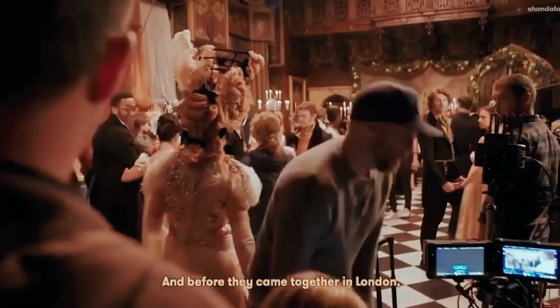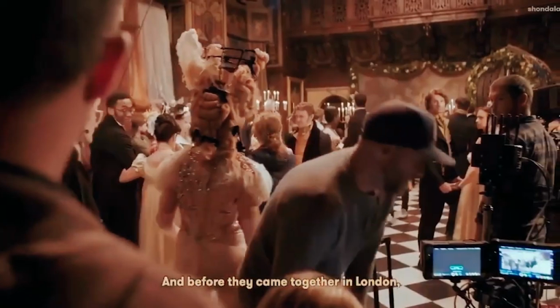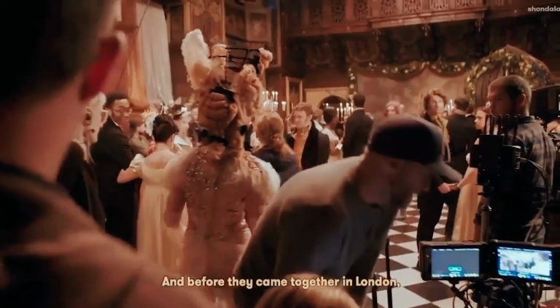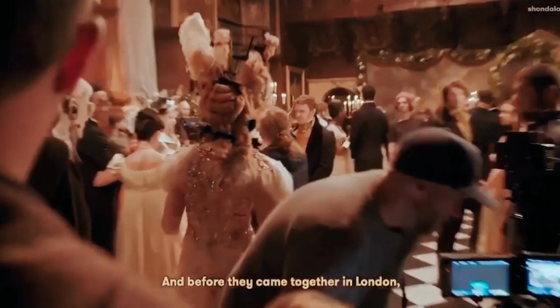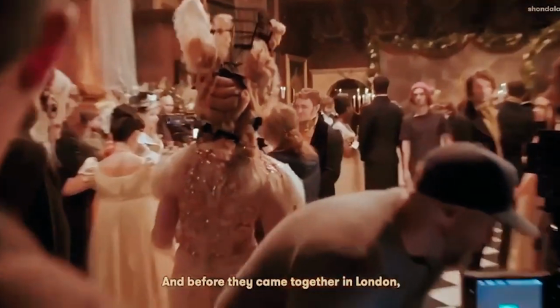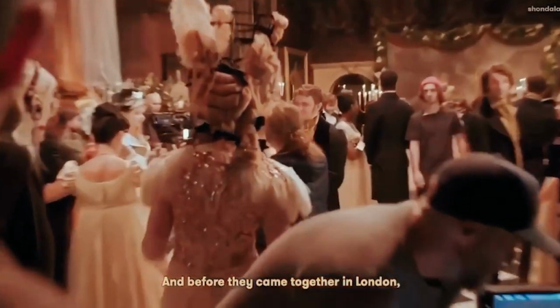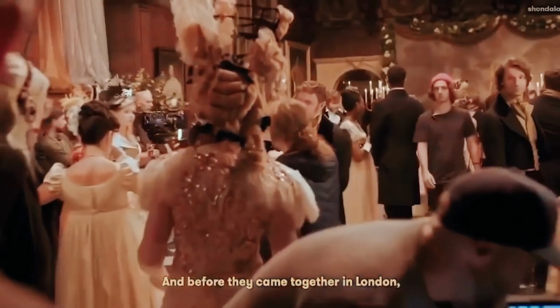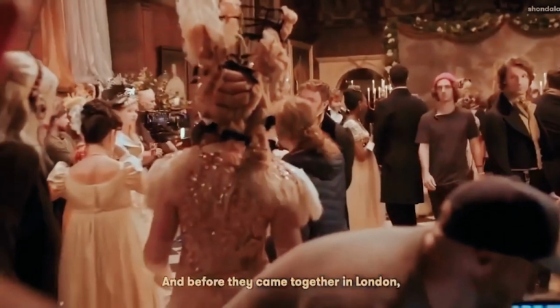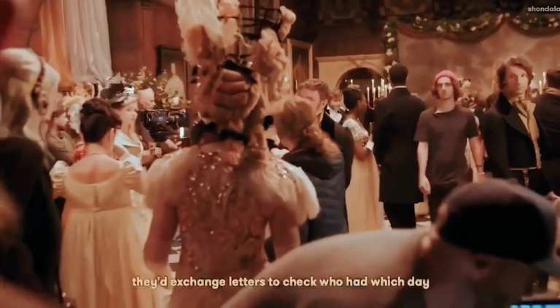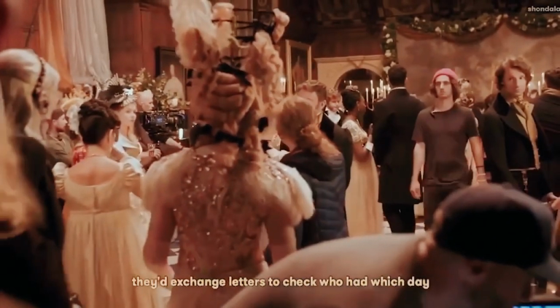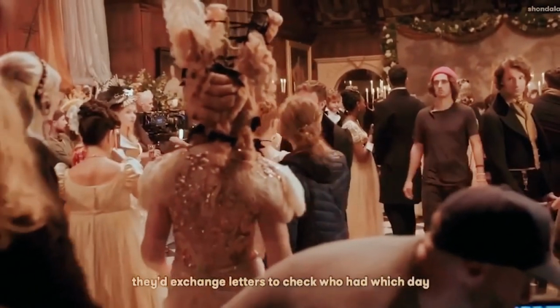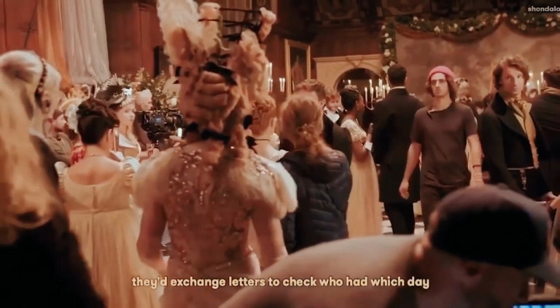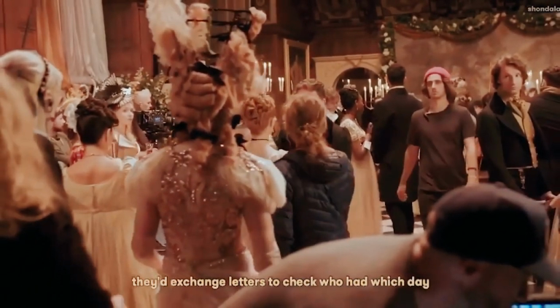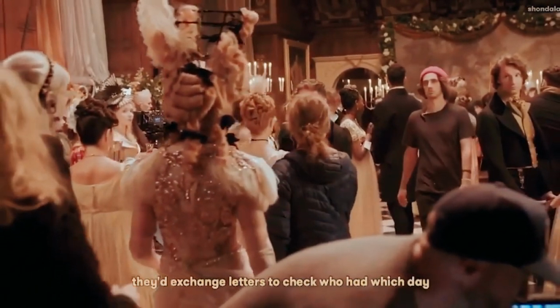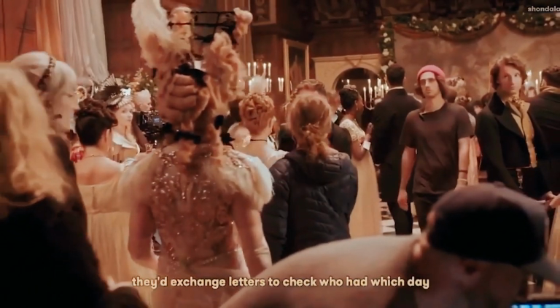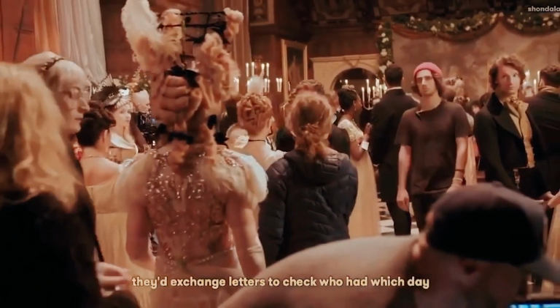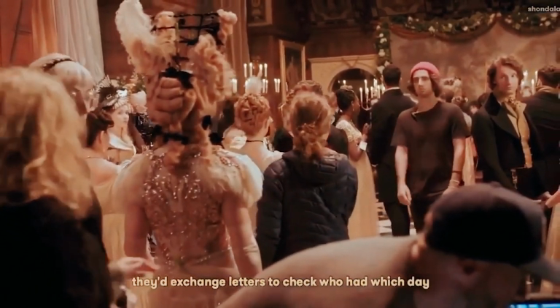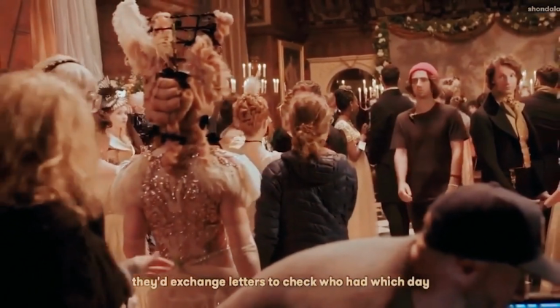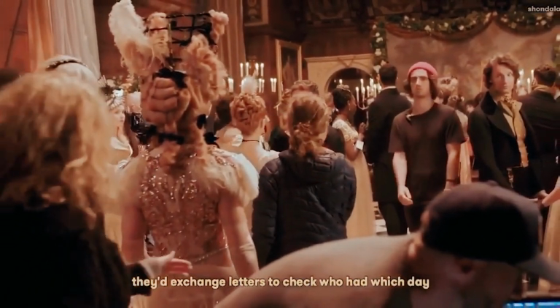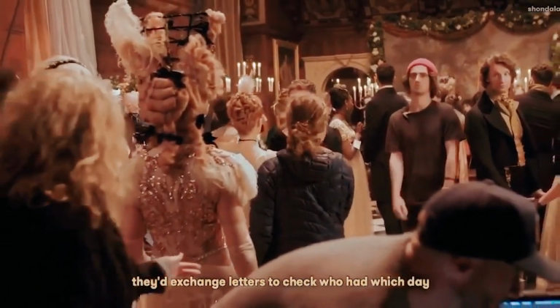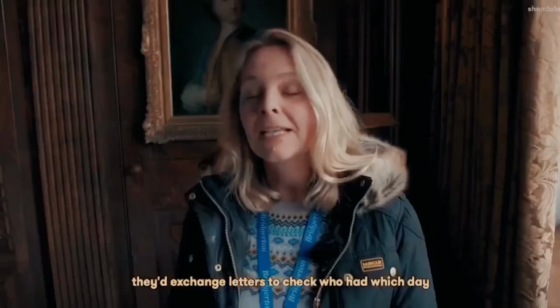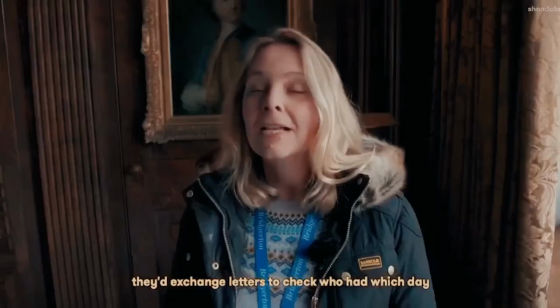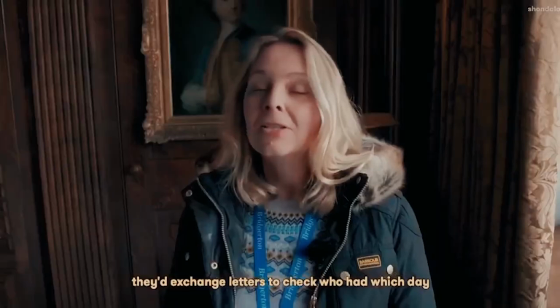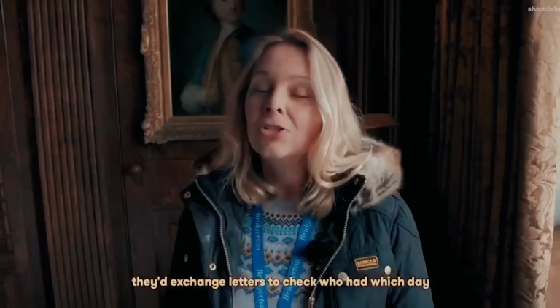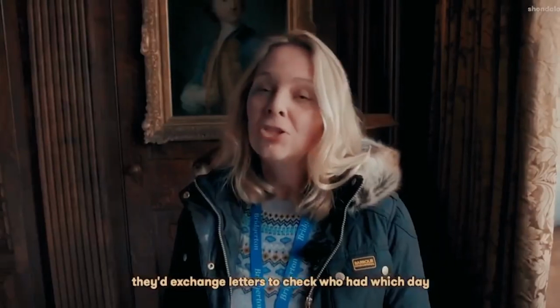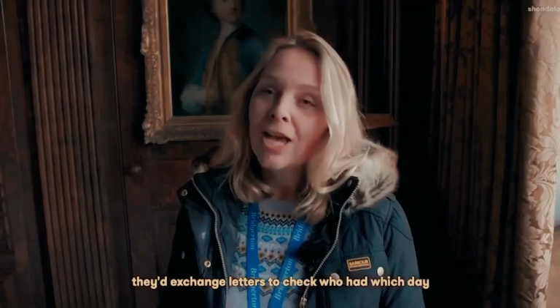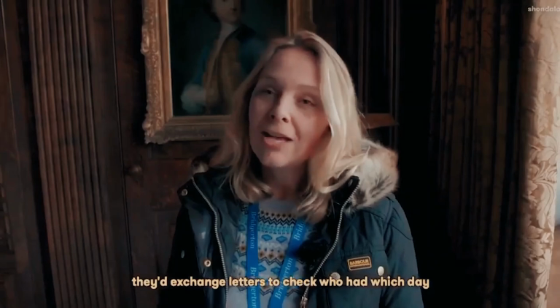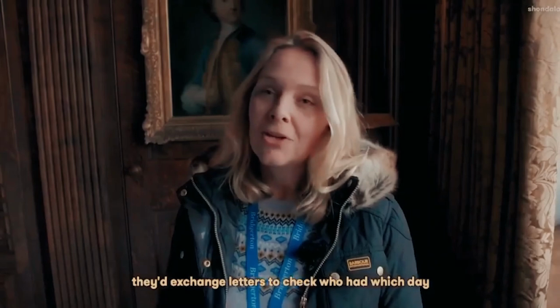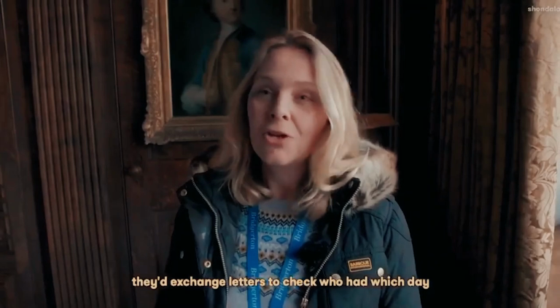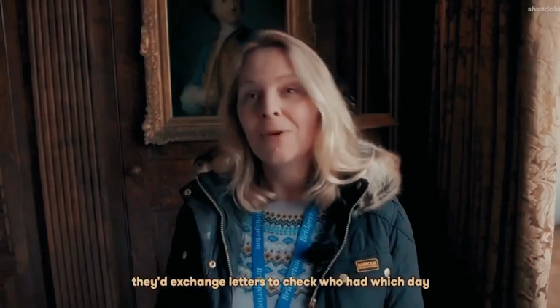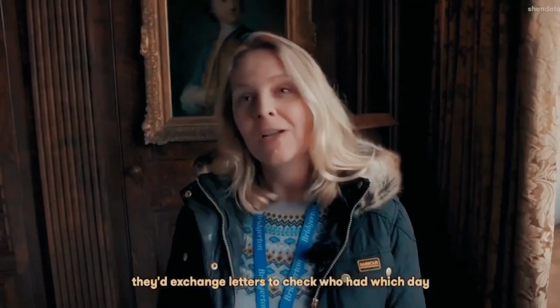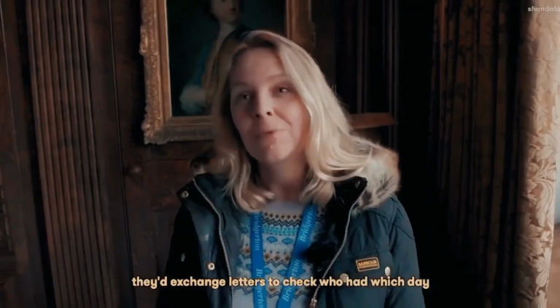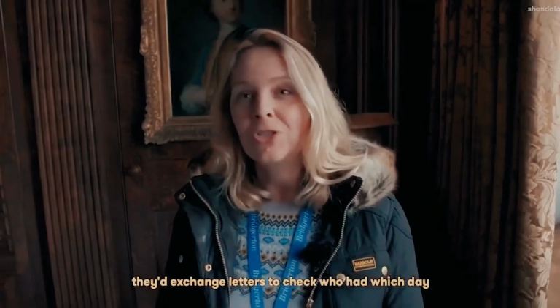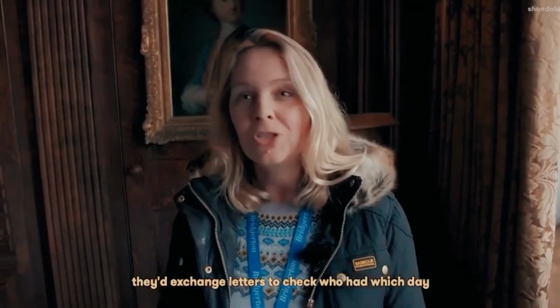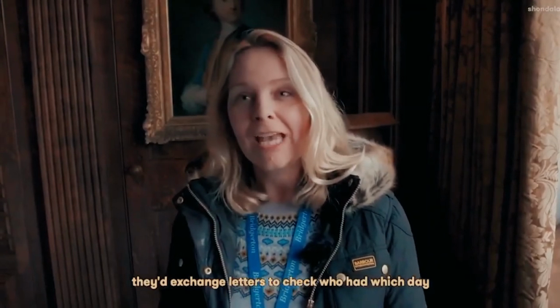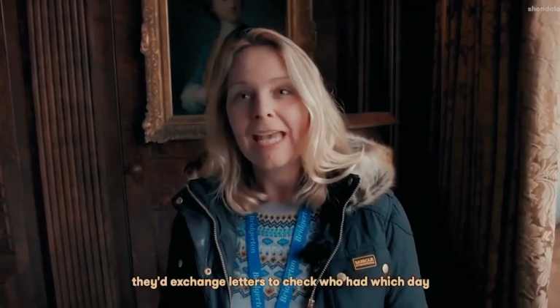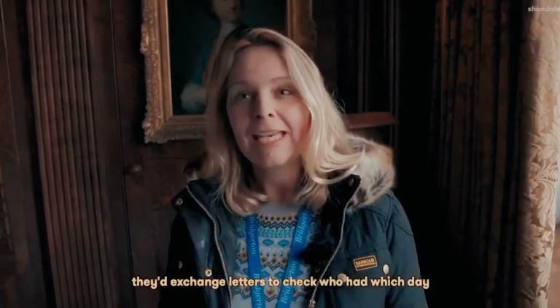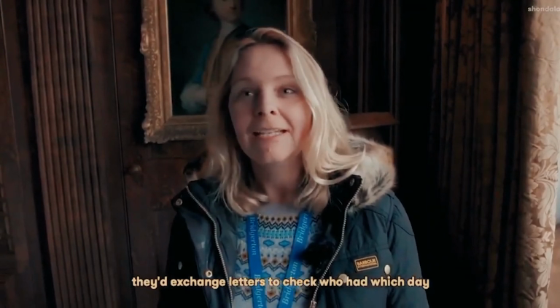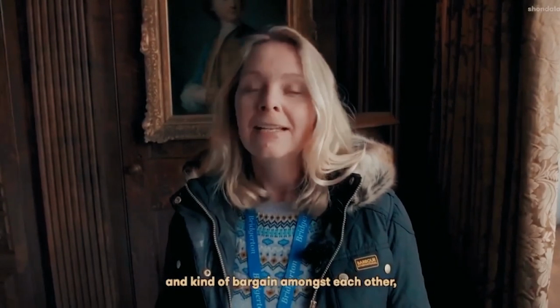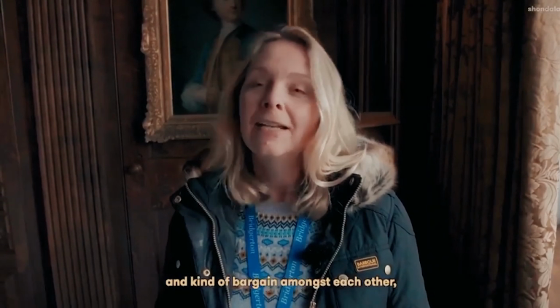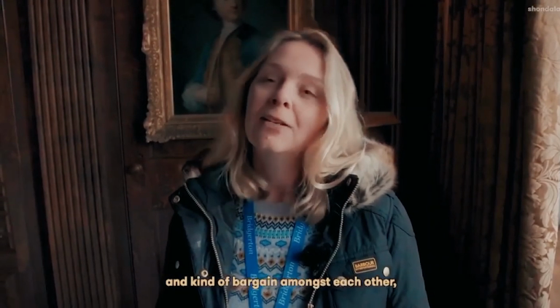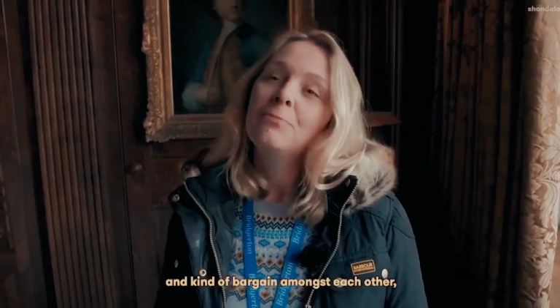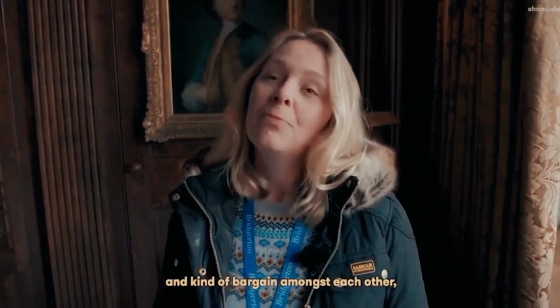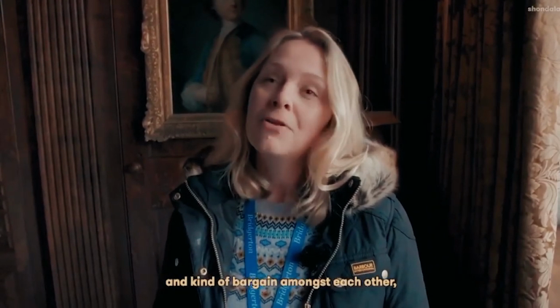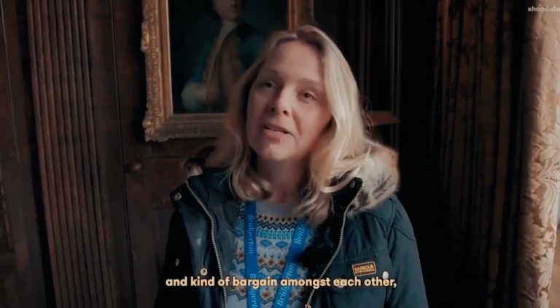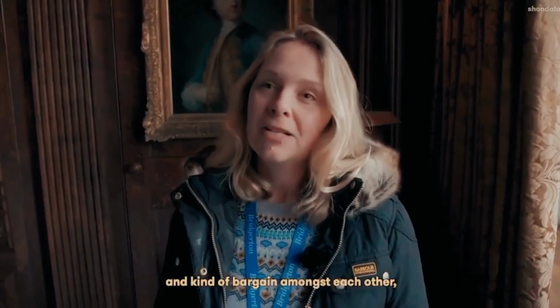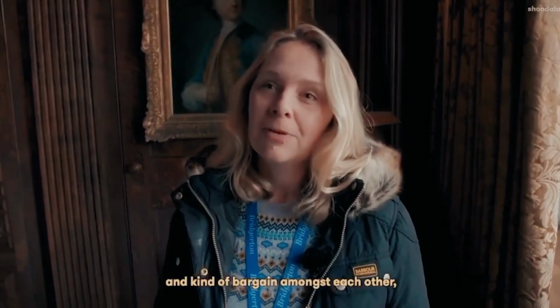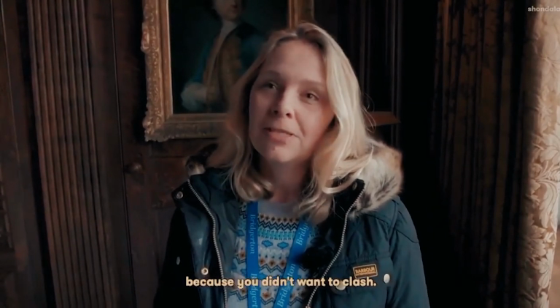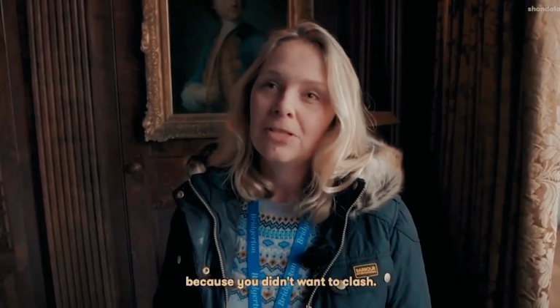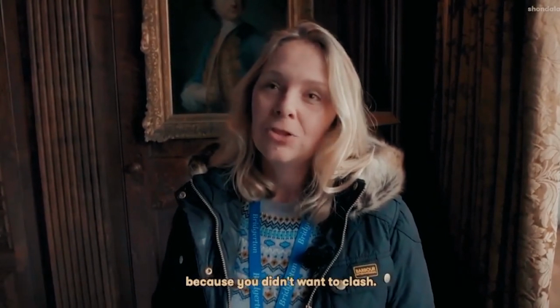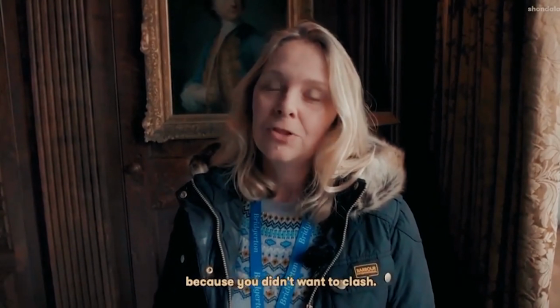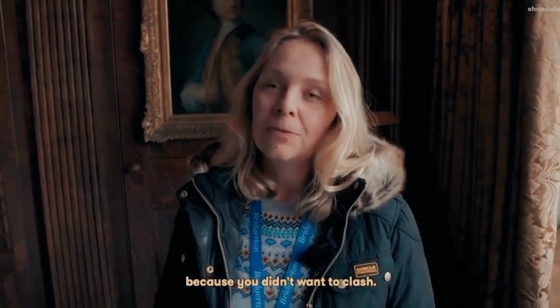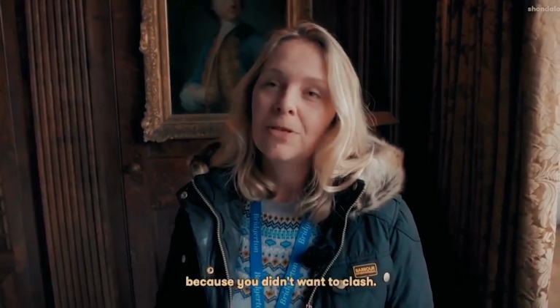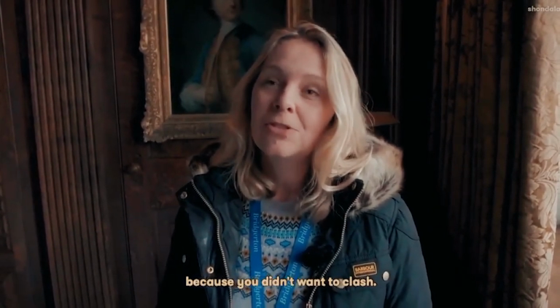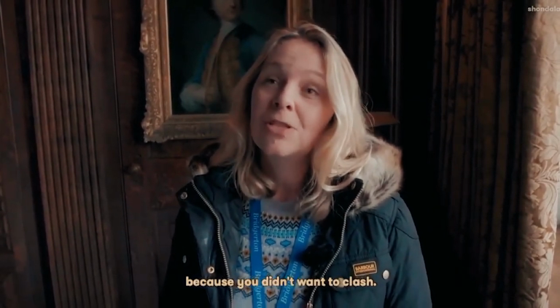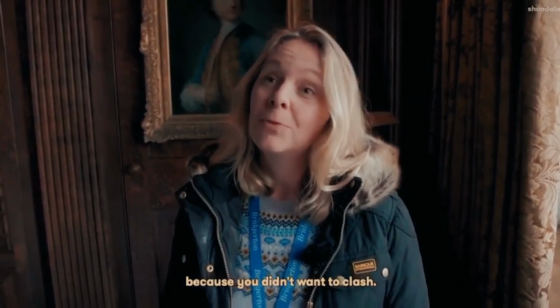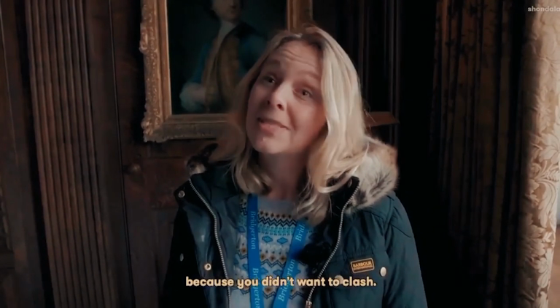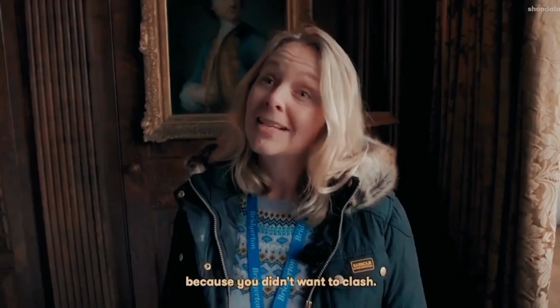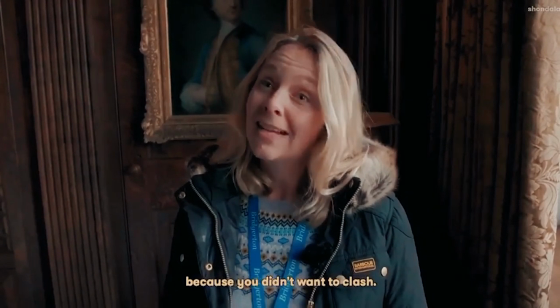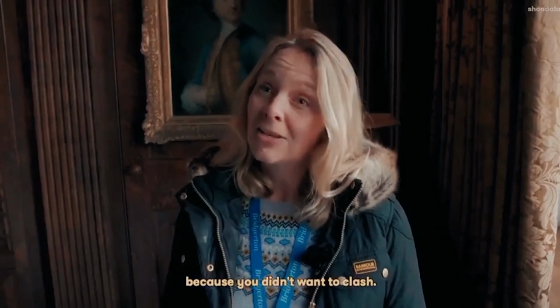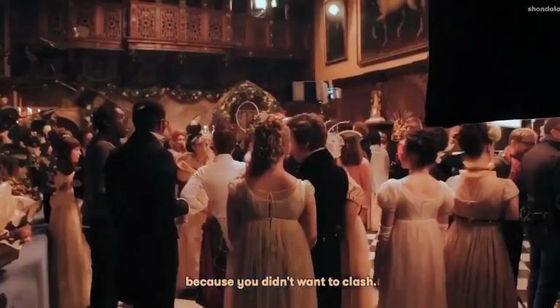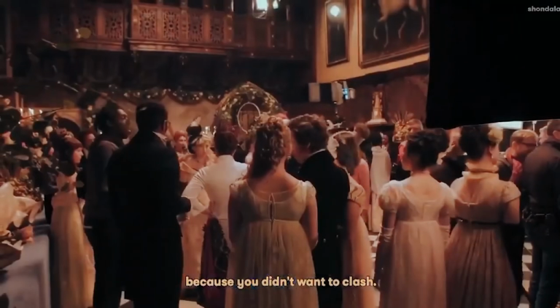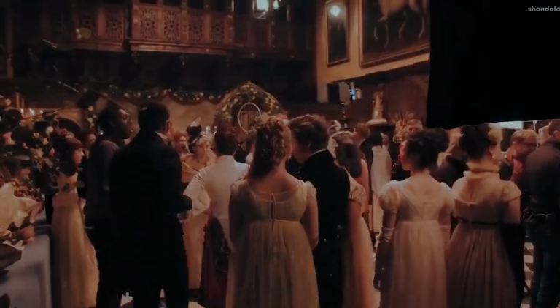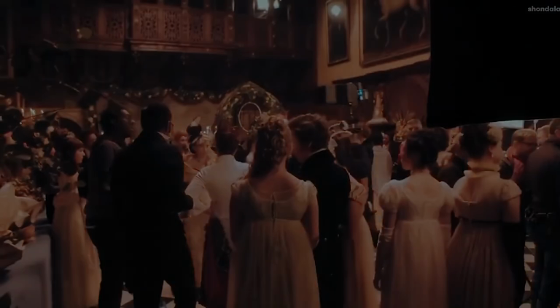Before they came together in London, the hair and makeup teams would exchange letters to check who had which day and bargain amongst each other, because they didn't want to clash.